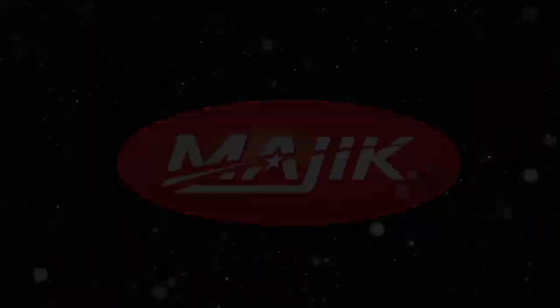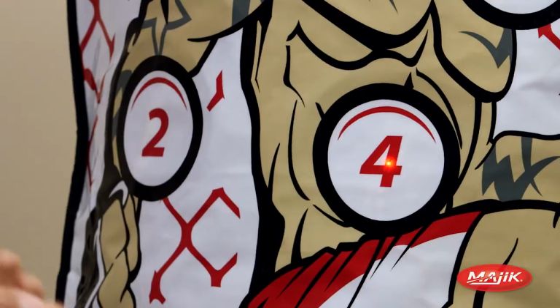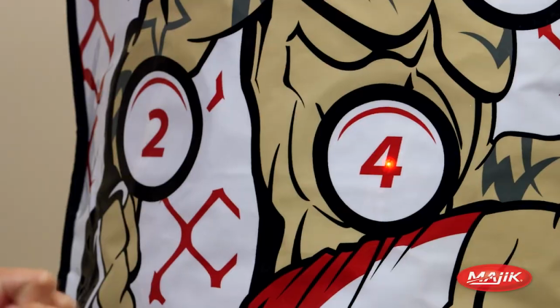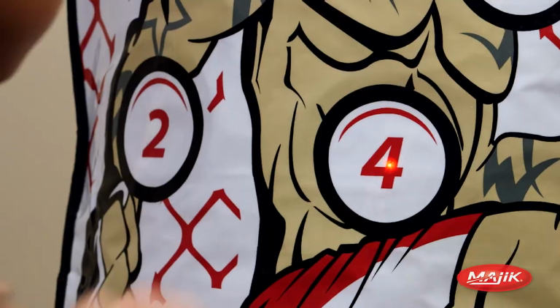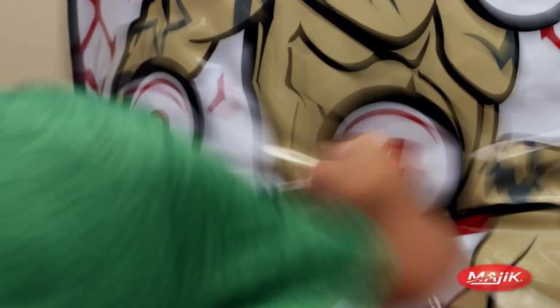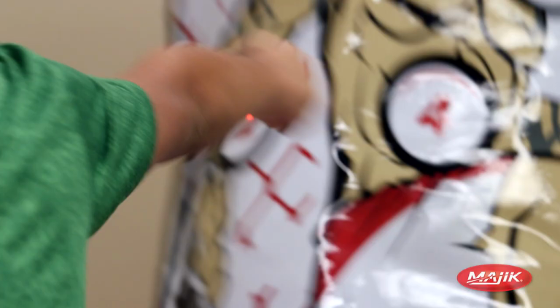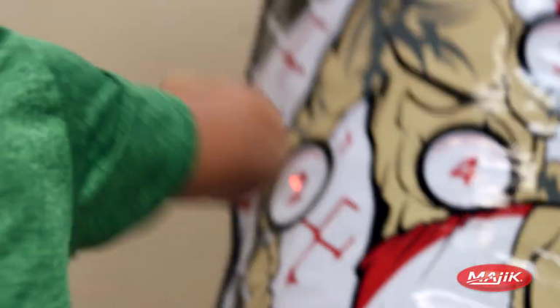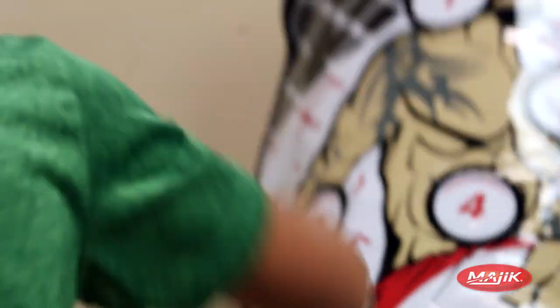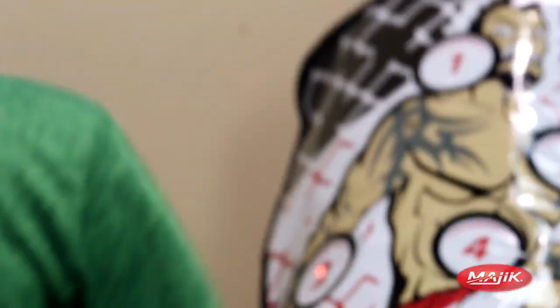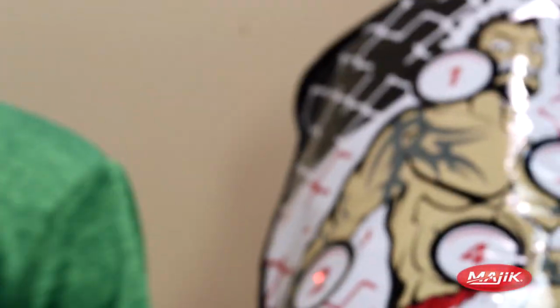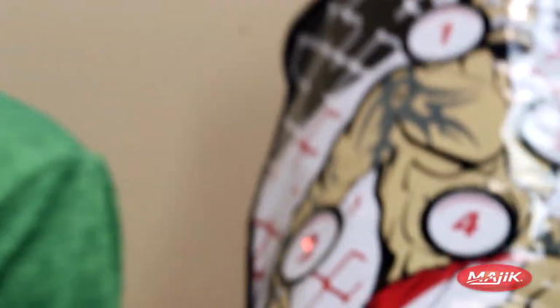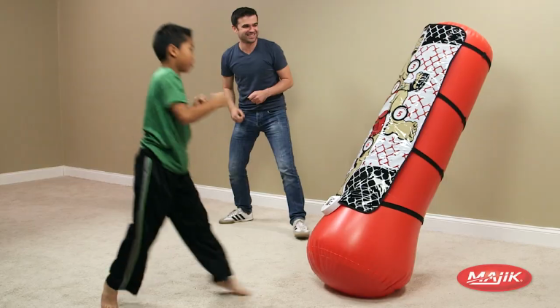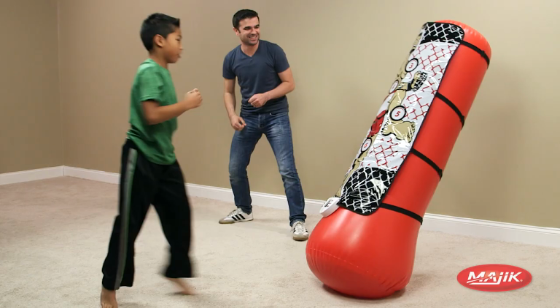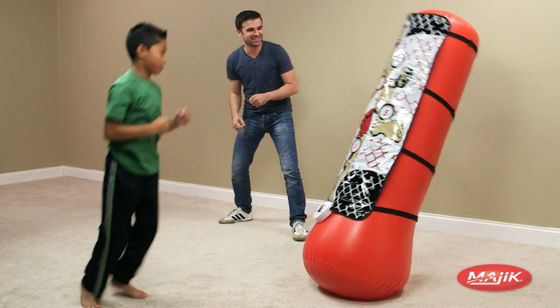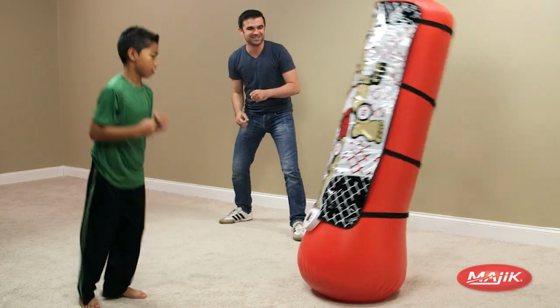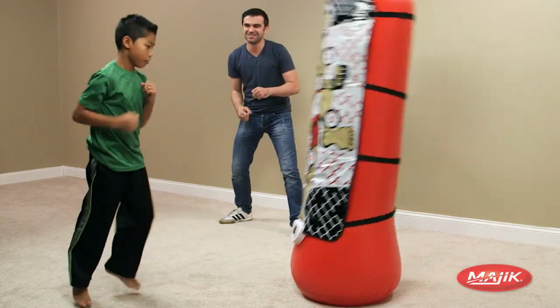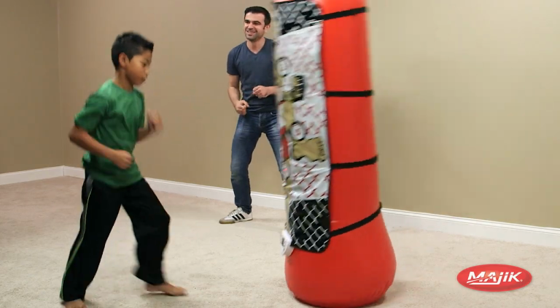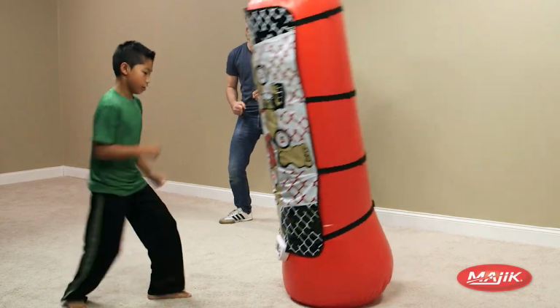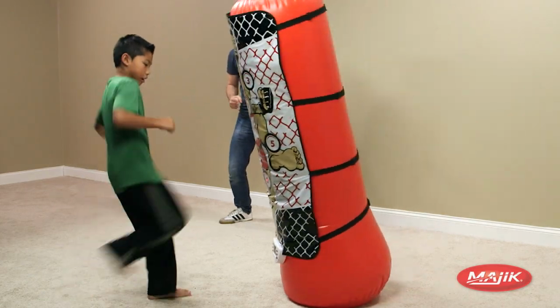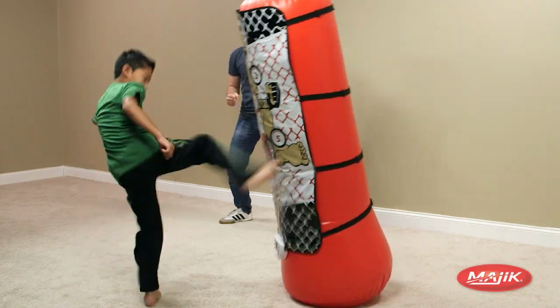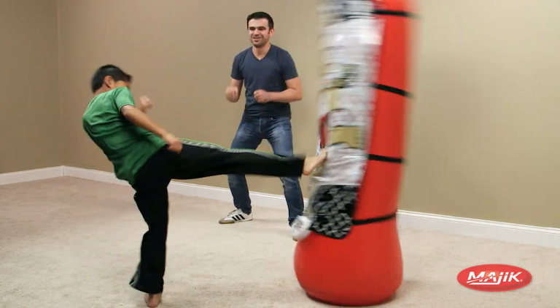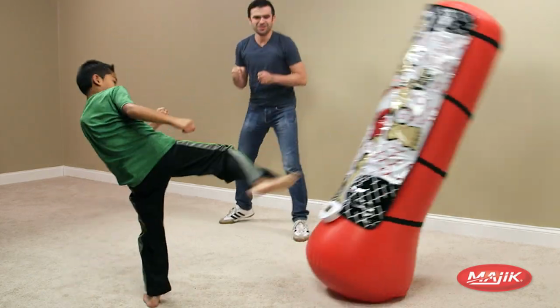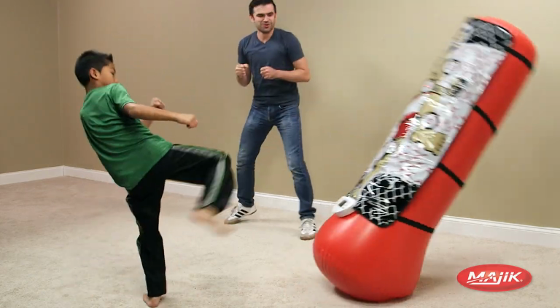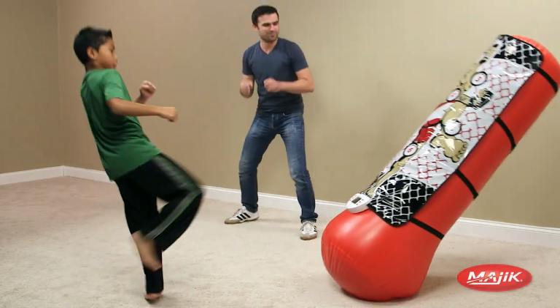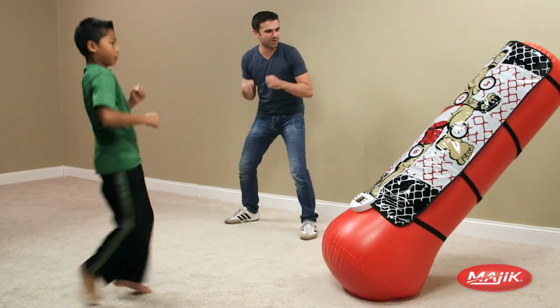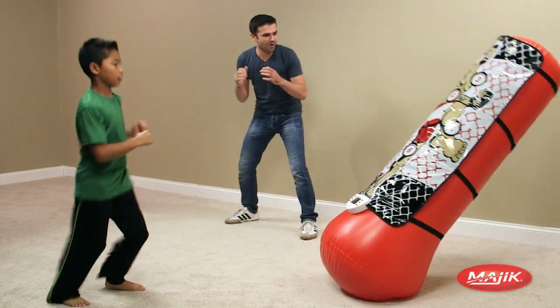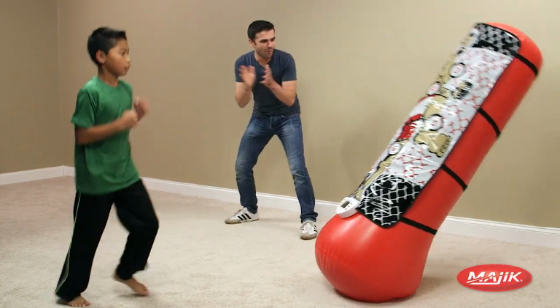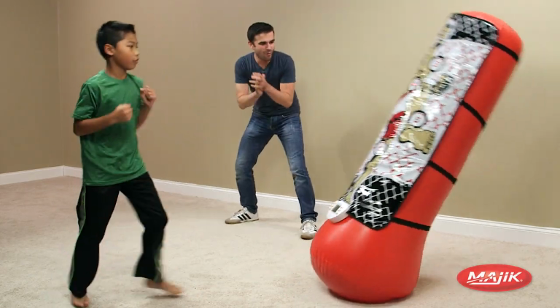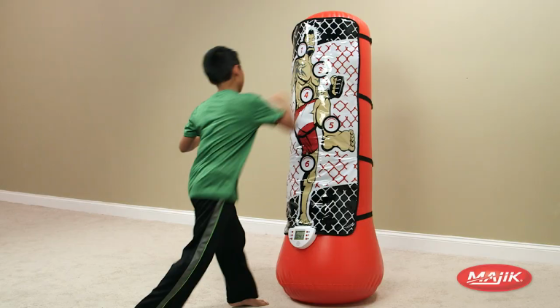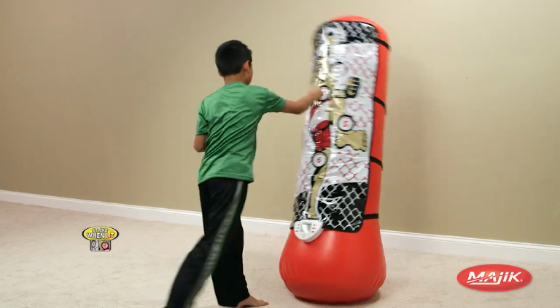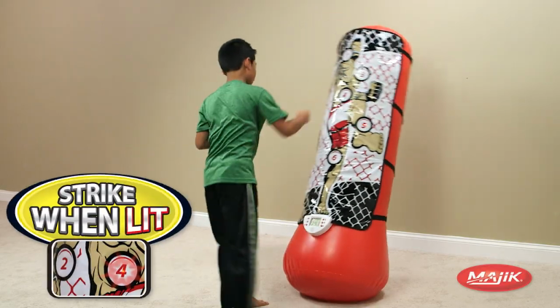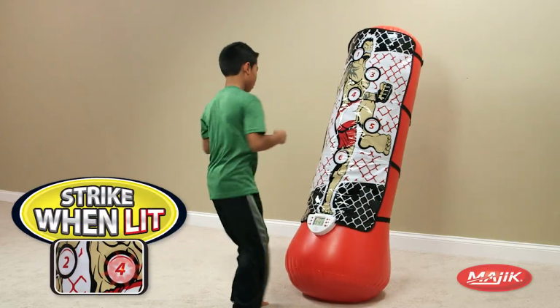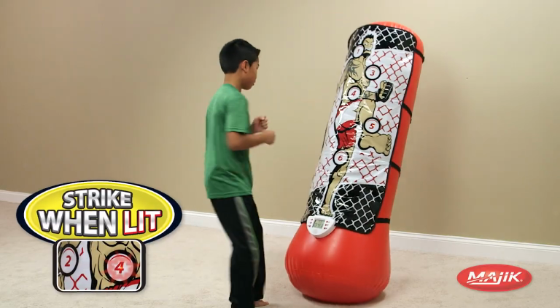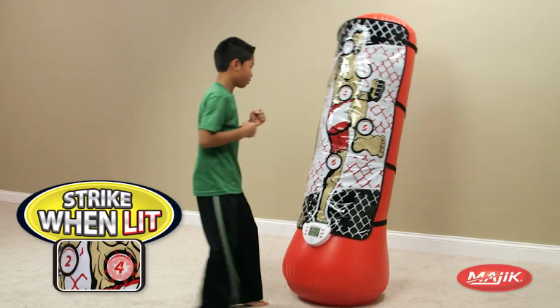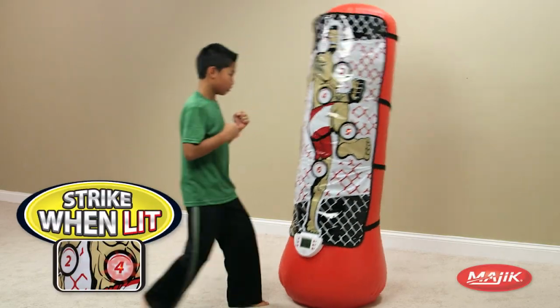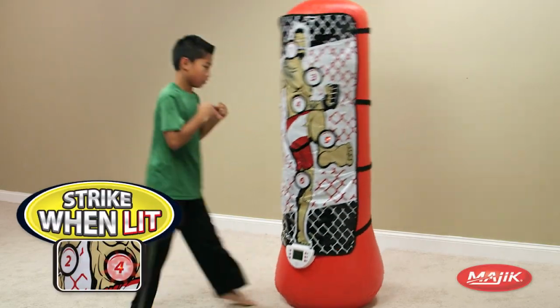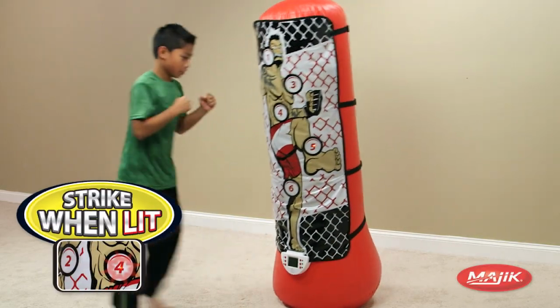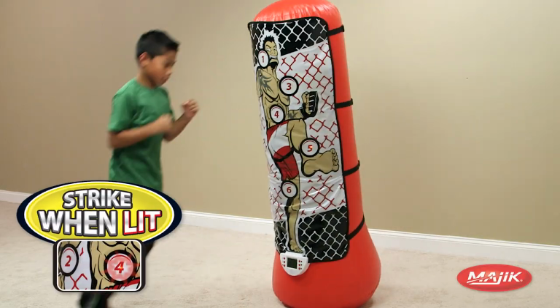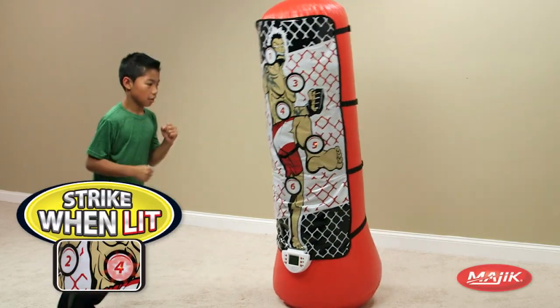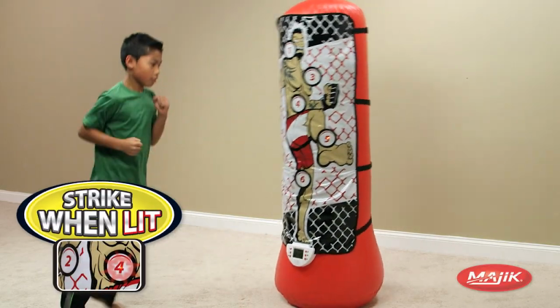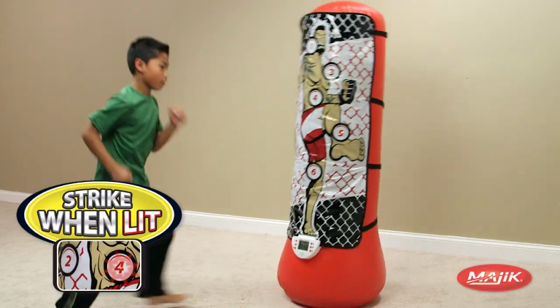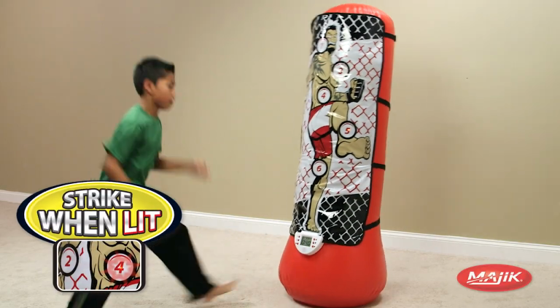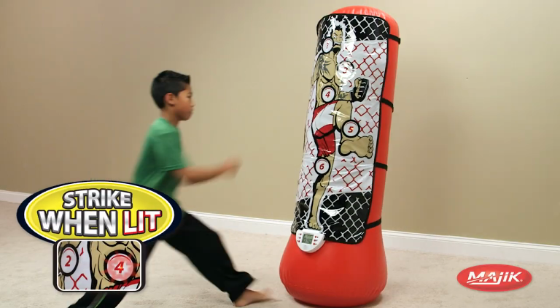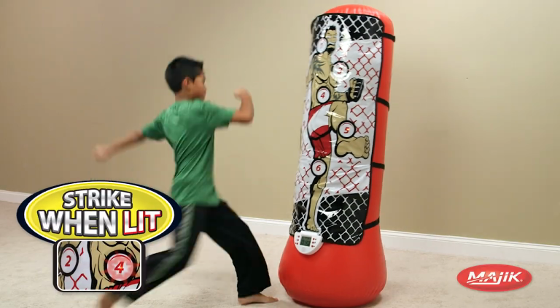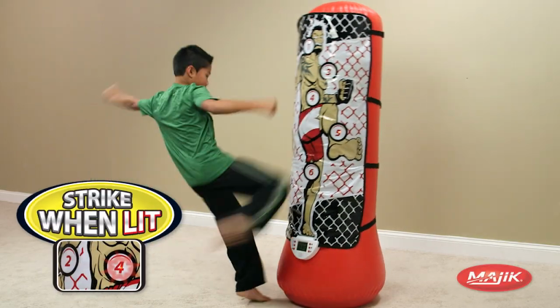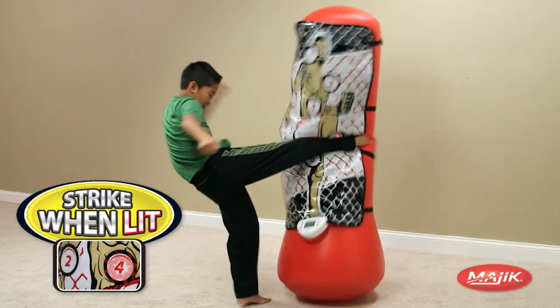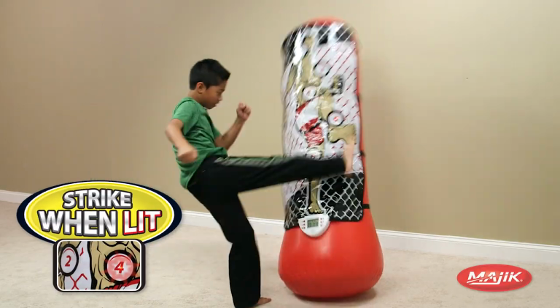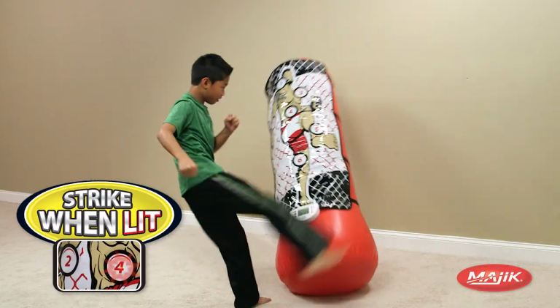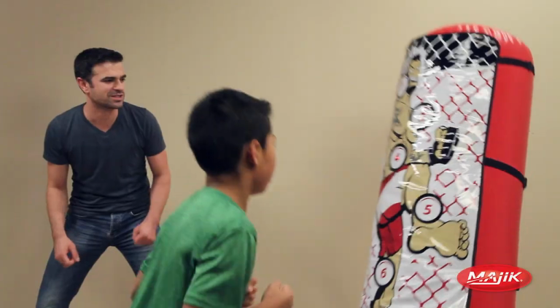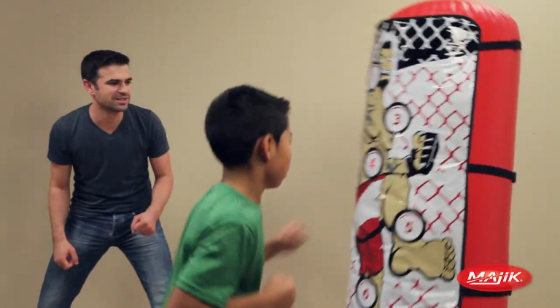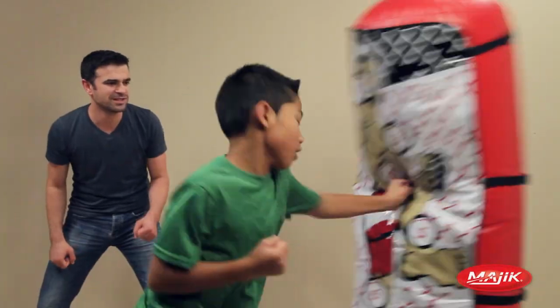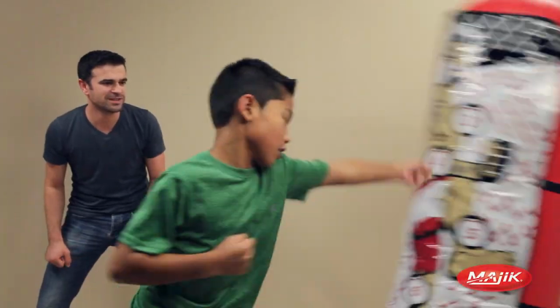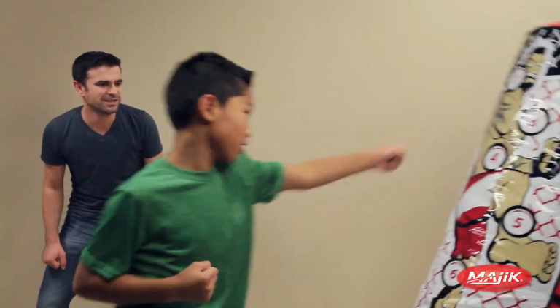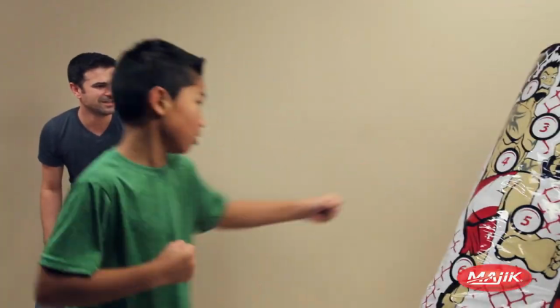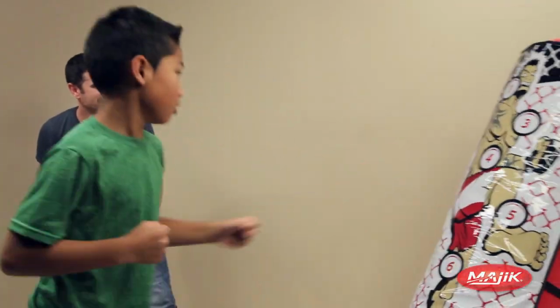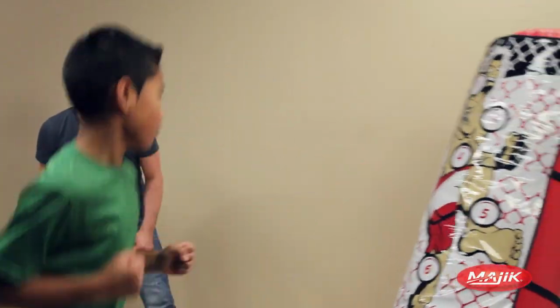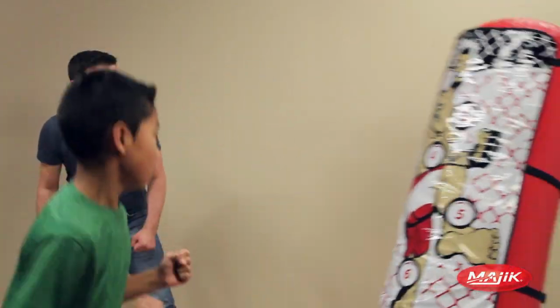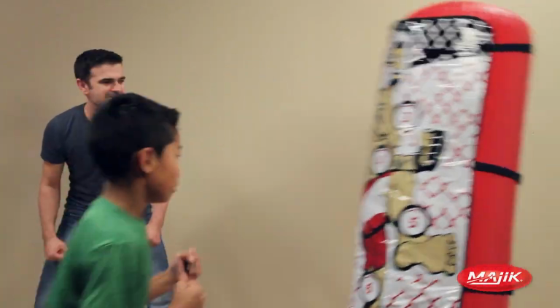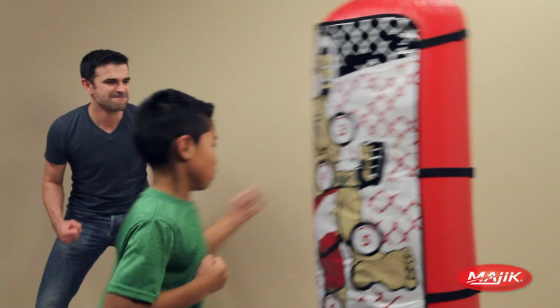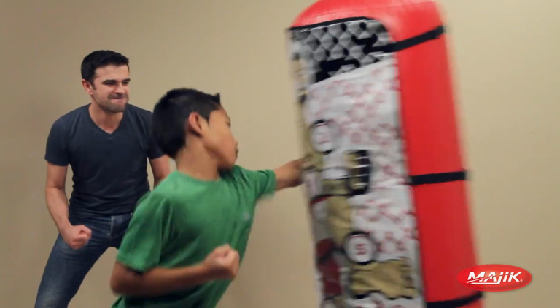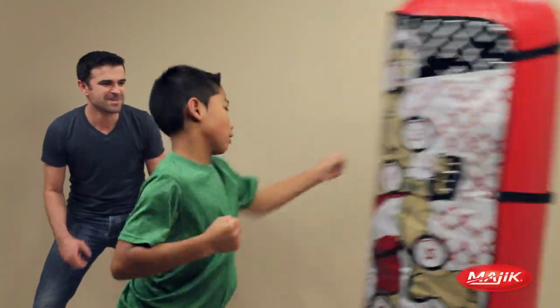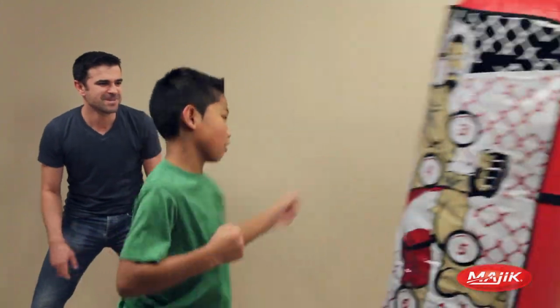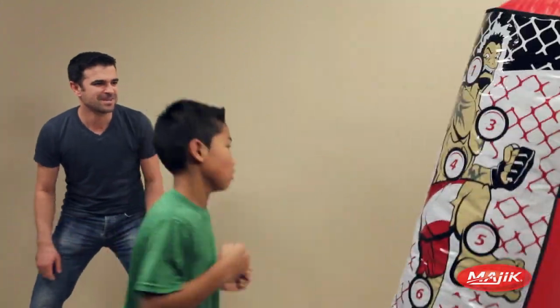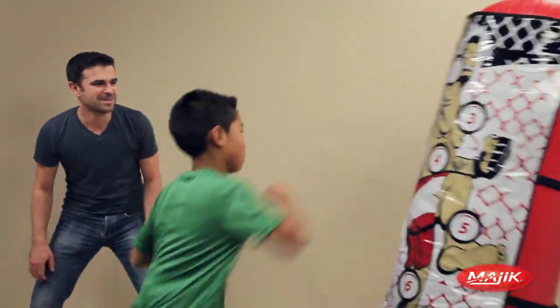Train like a pro with the MMA kickboxing trainer. Follow the lights and strike when lit. The faster you move, the better you score.